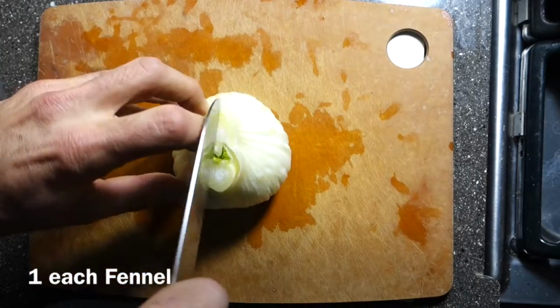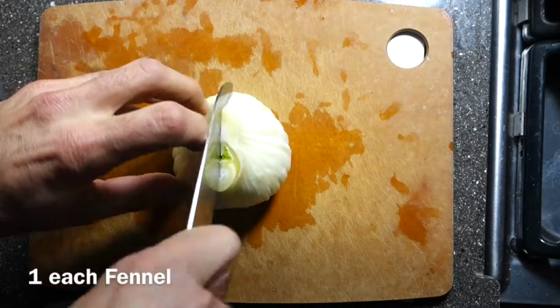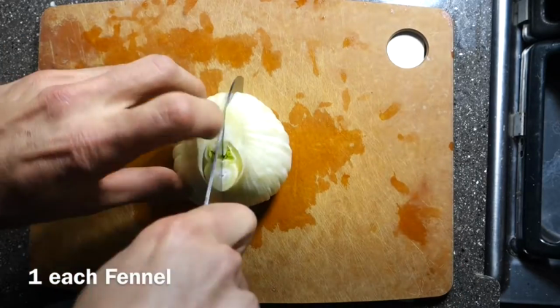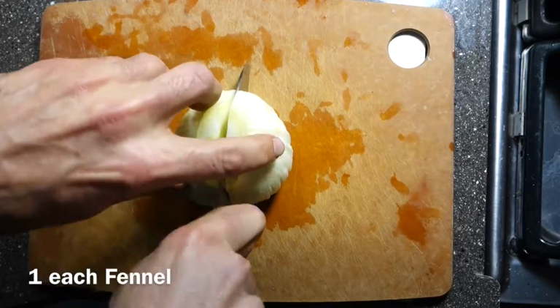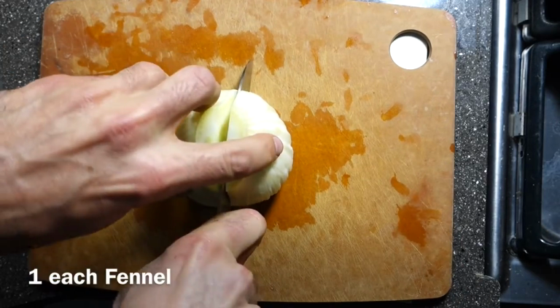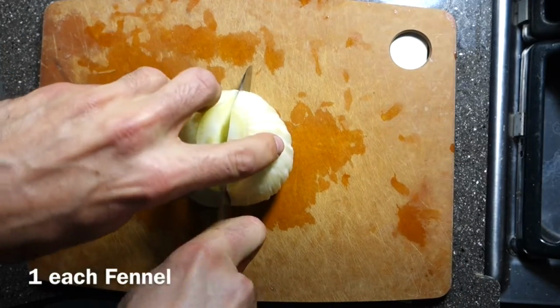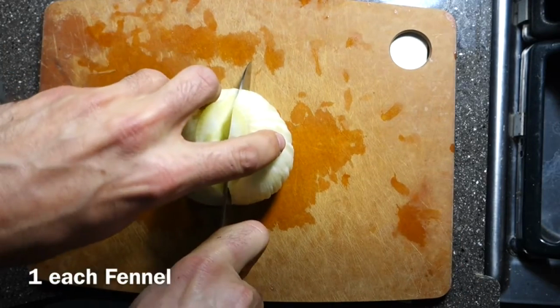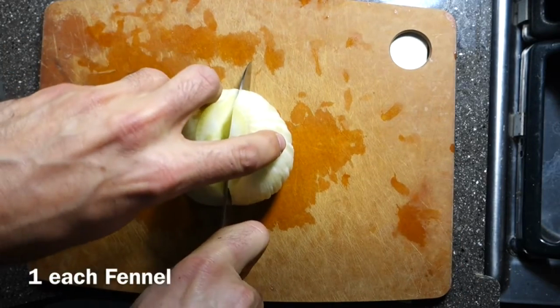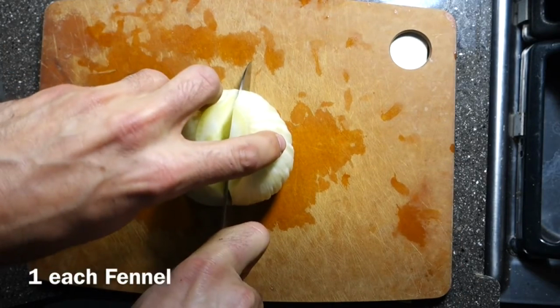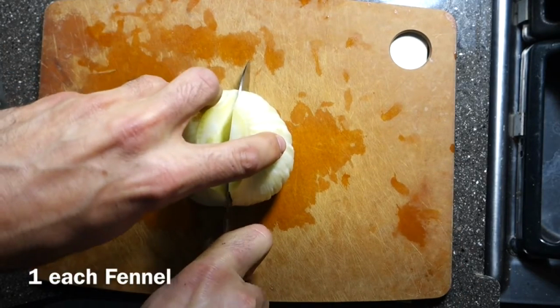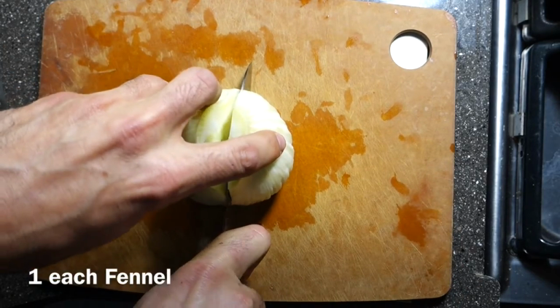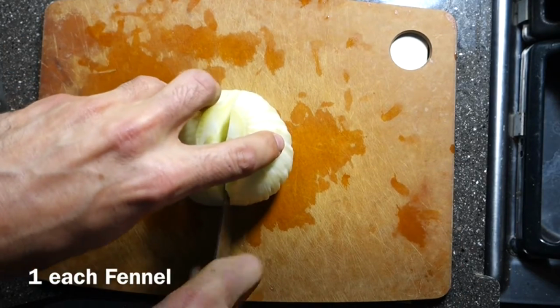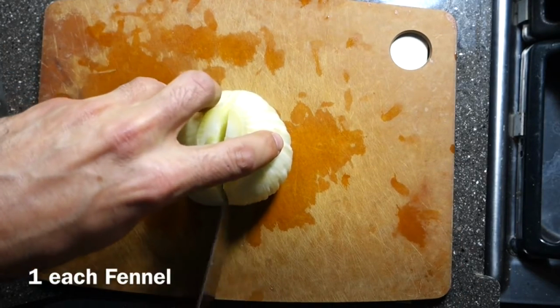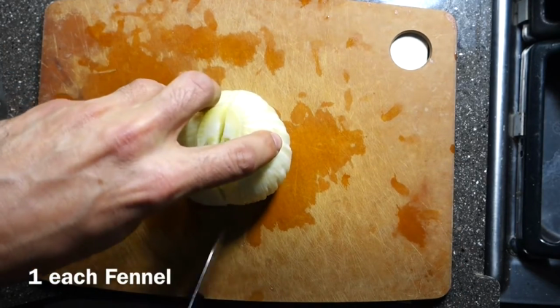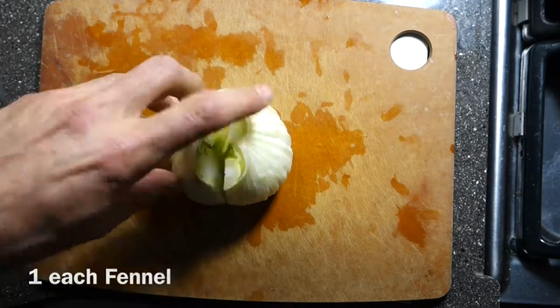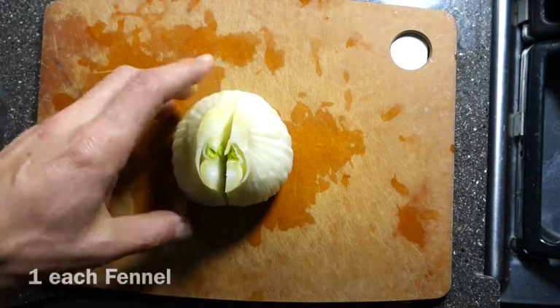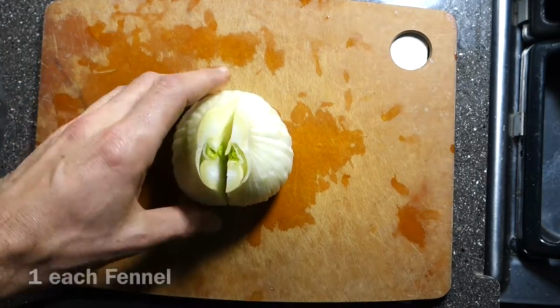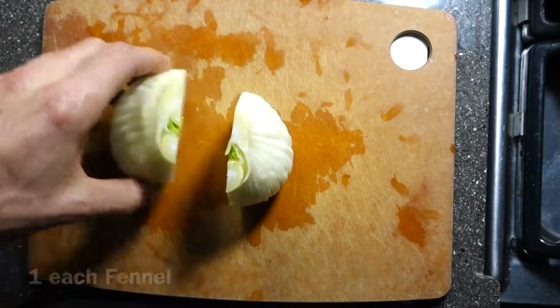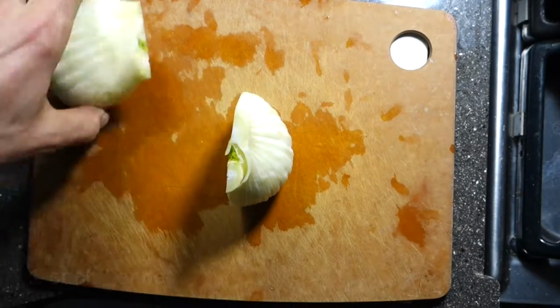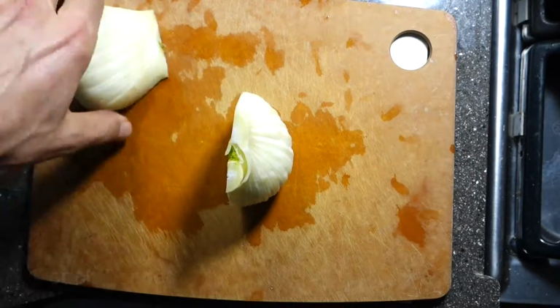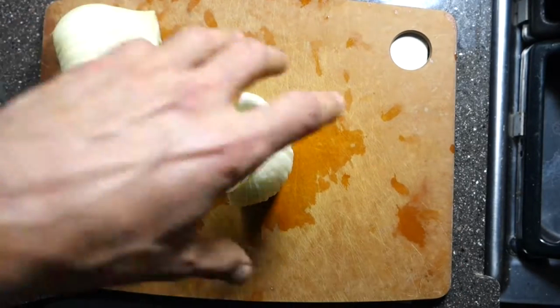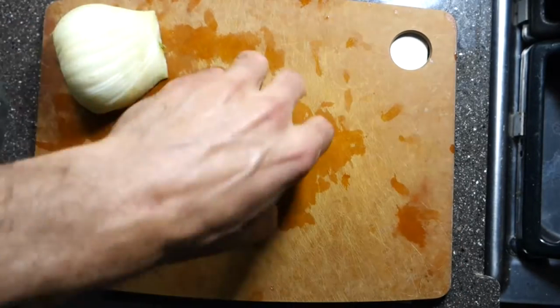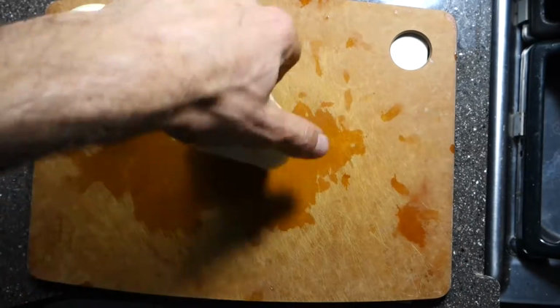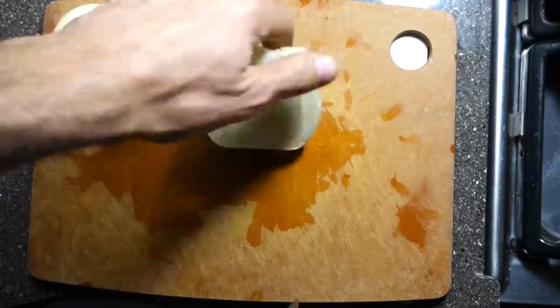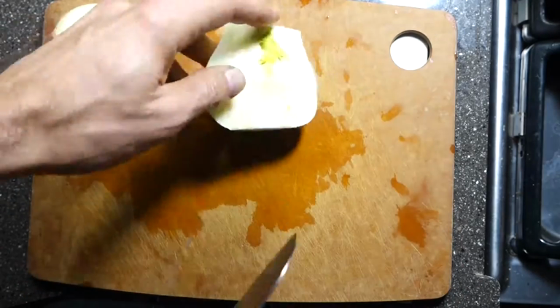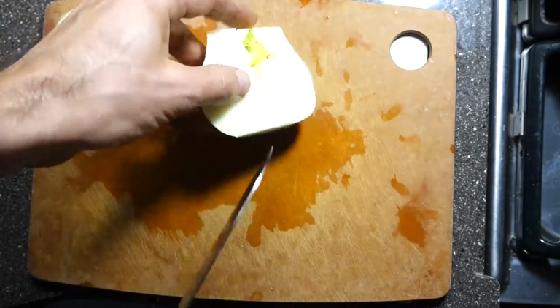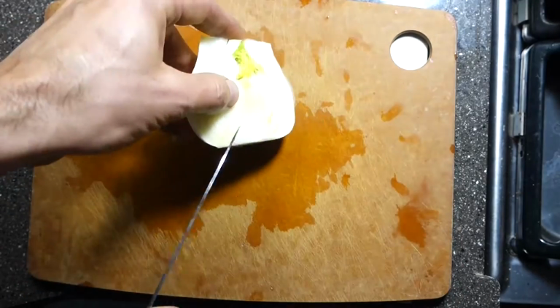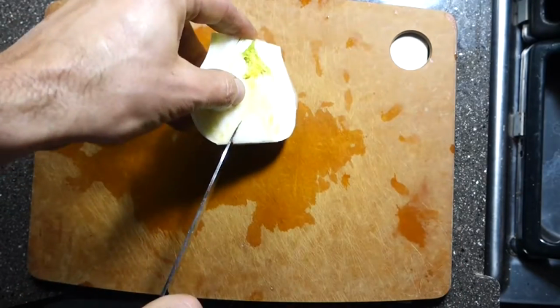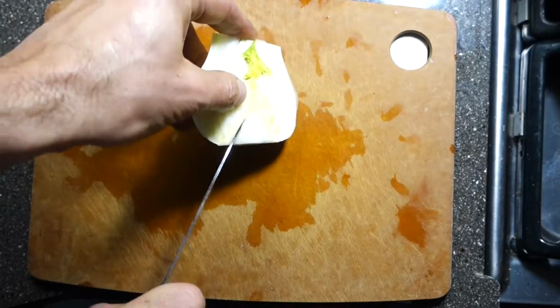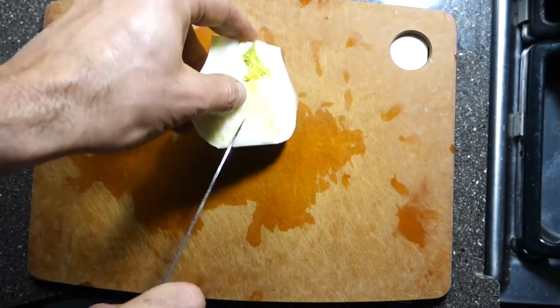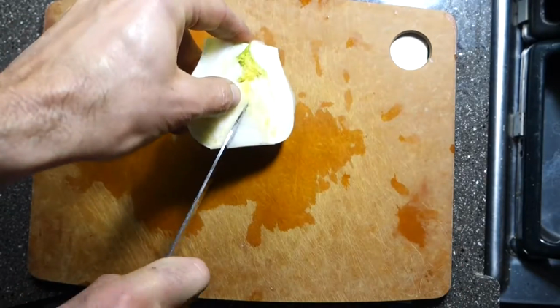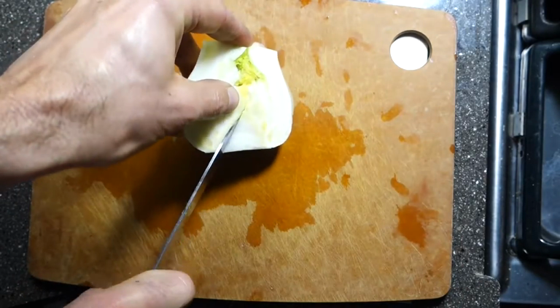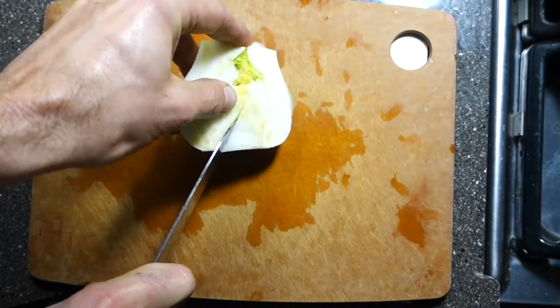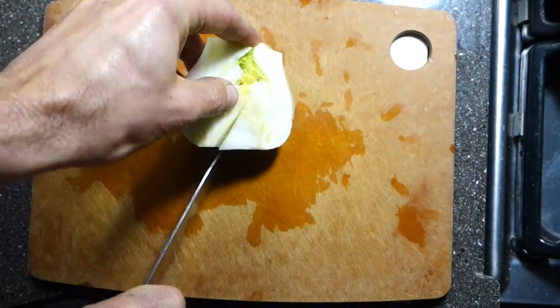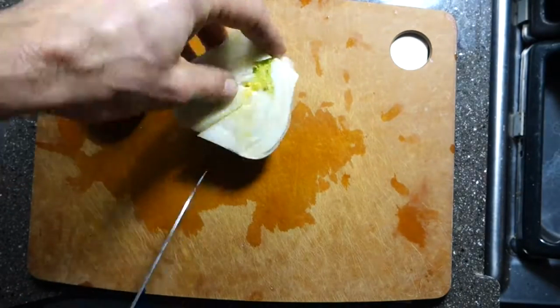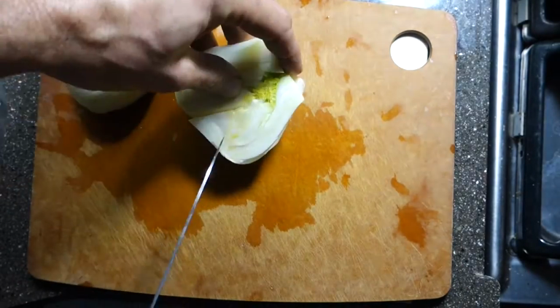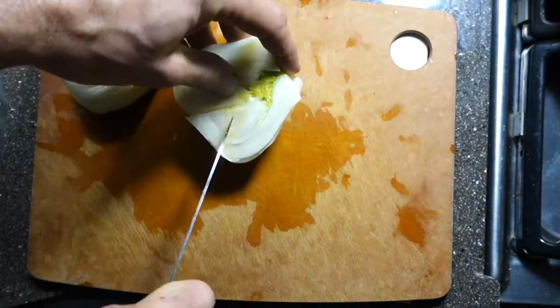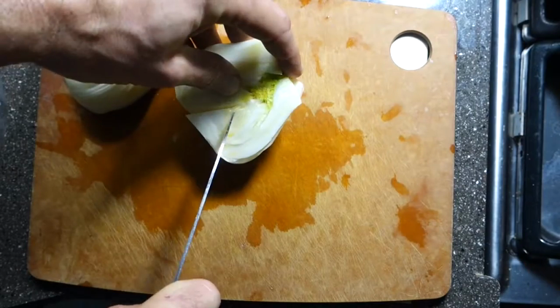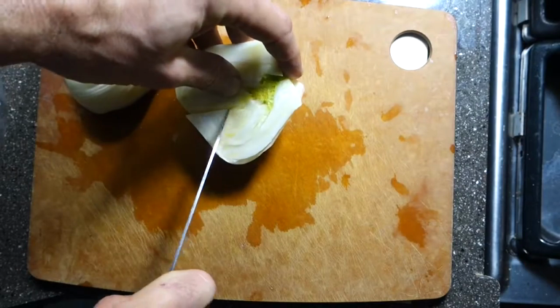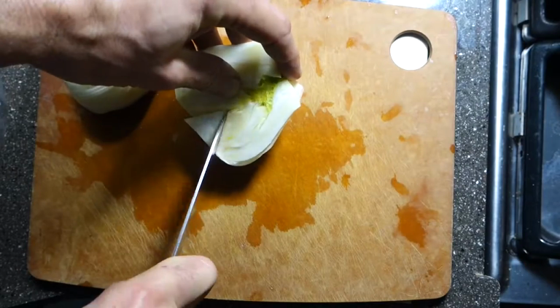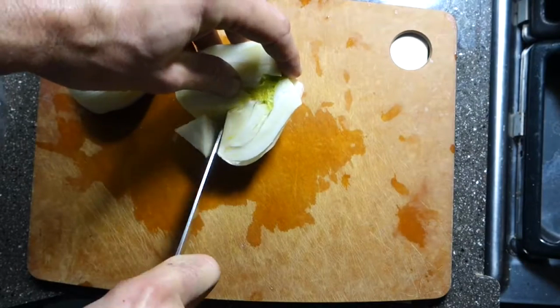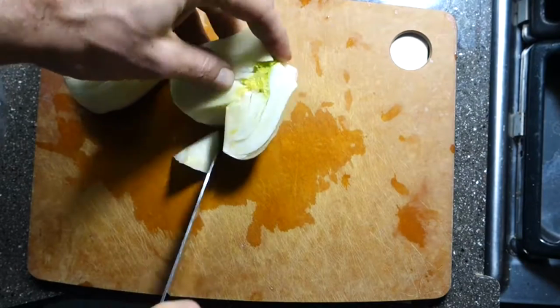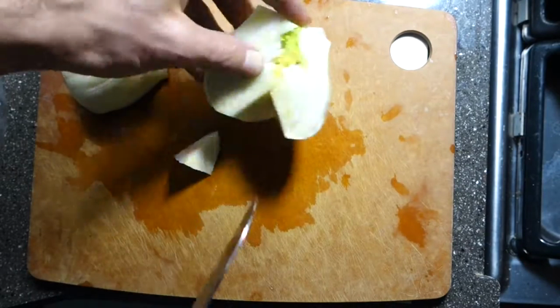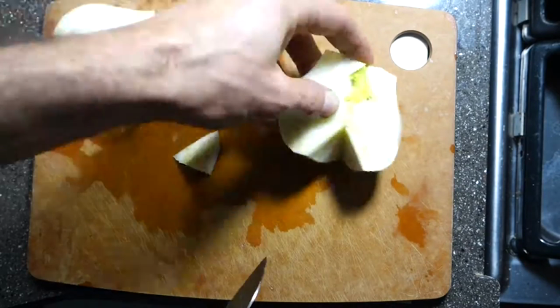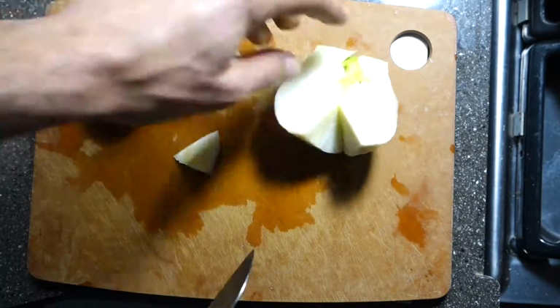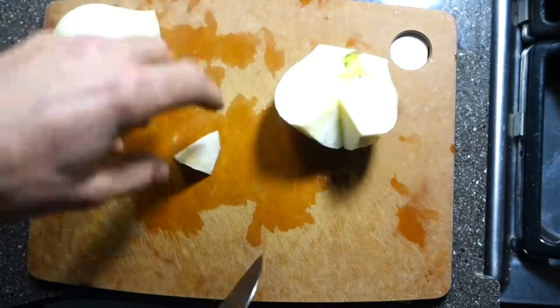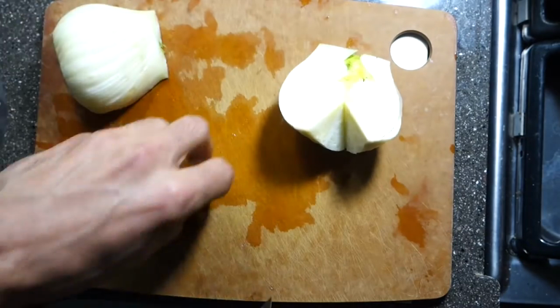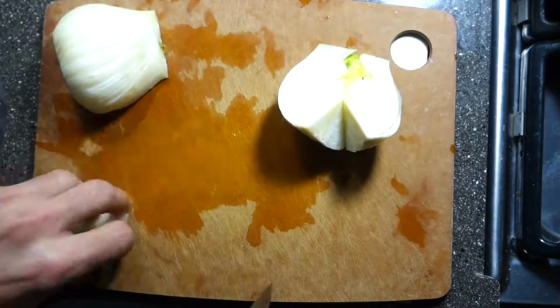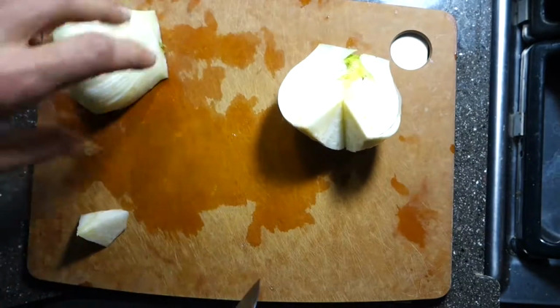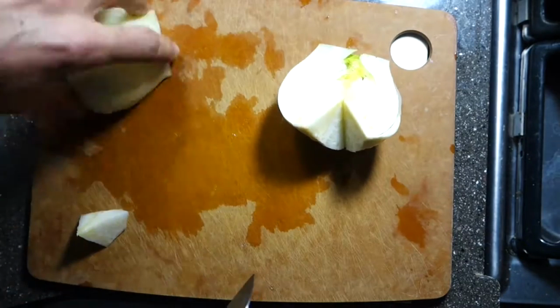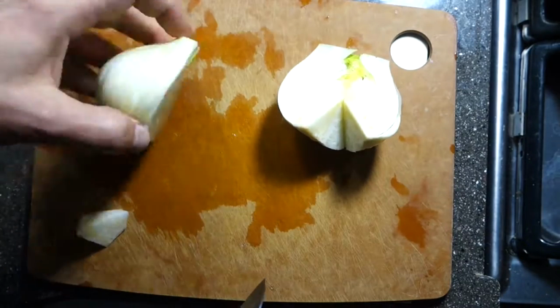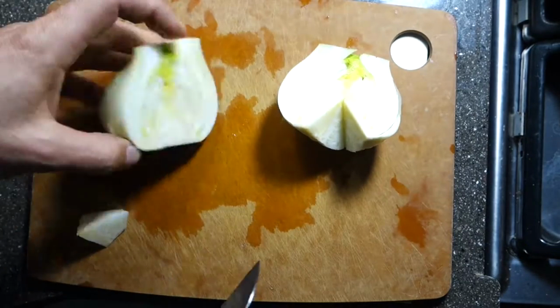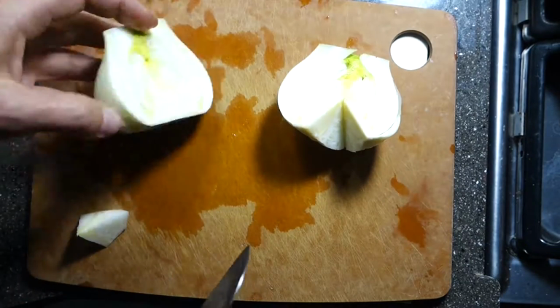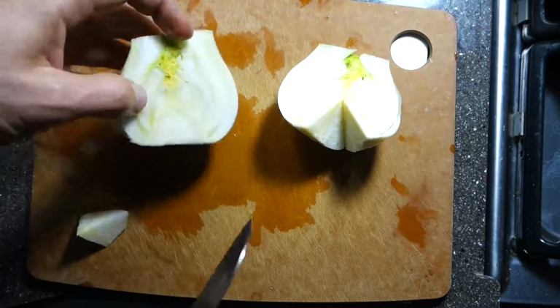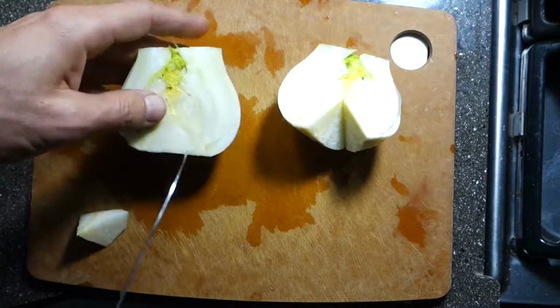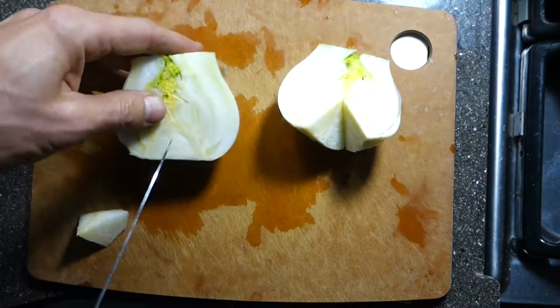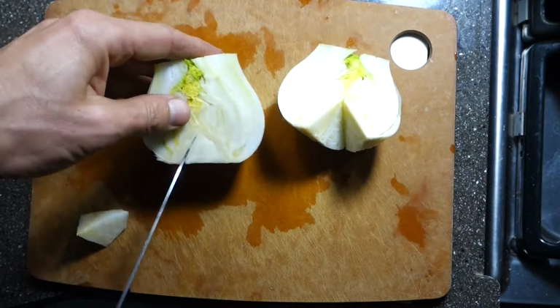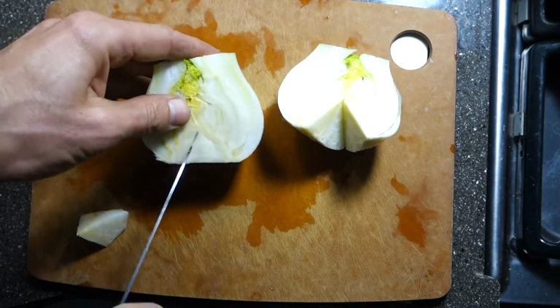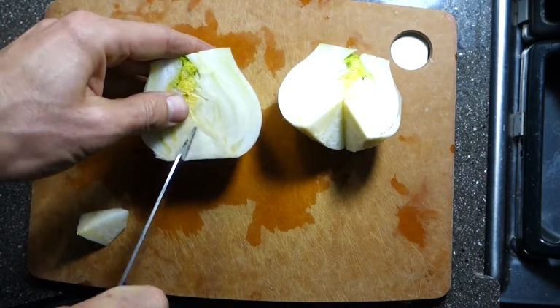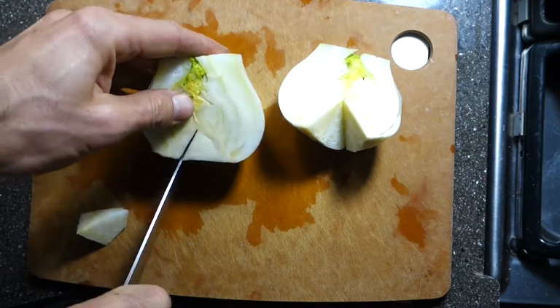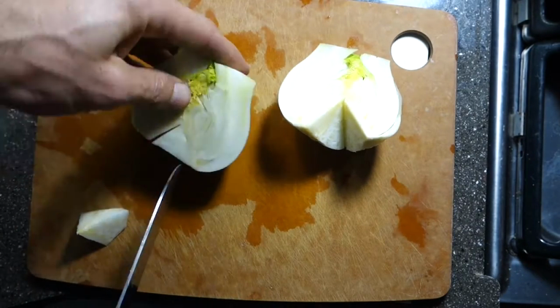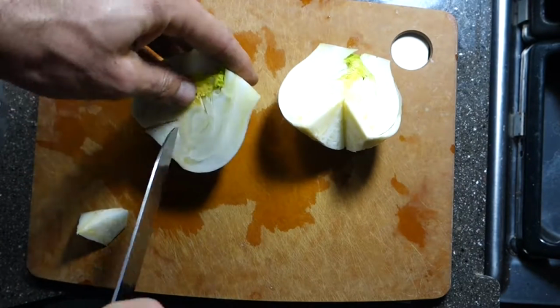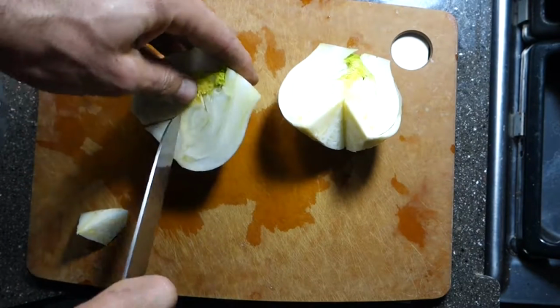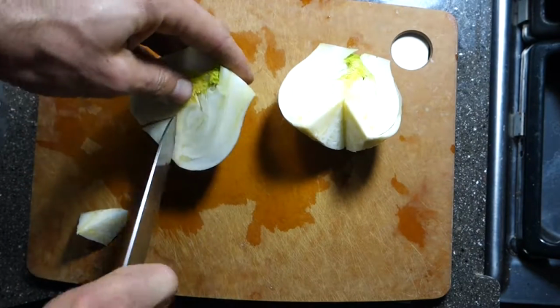Cut the fennel in half and remove the core. Then slice into 8 wedges.